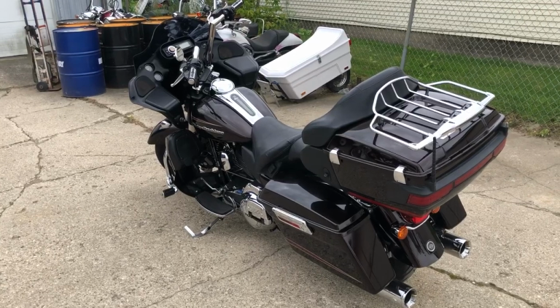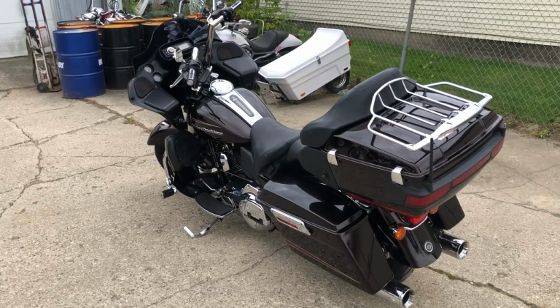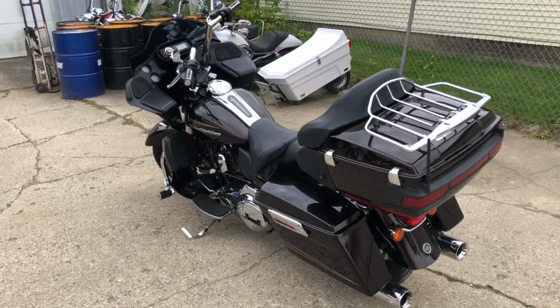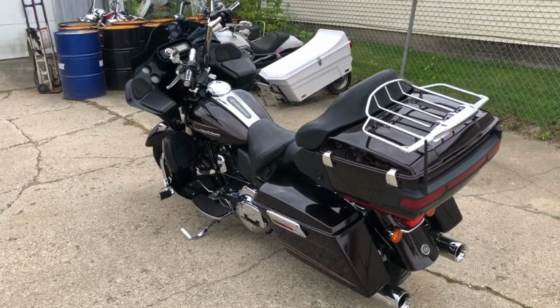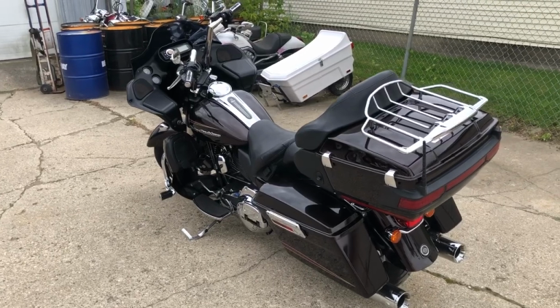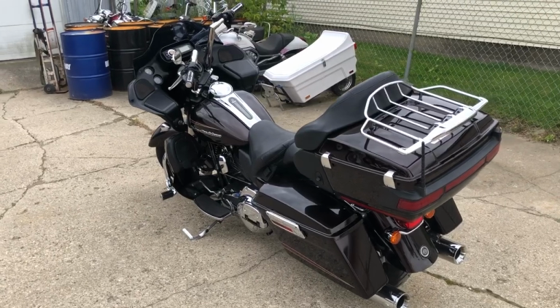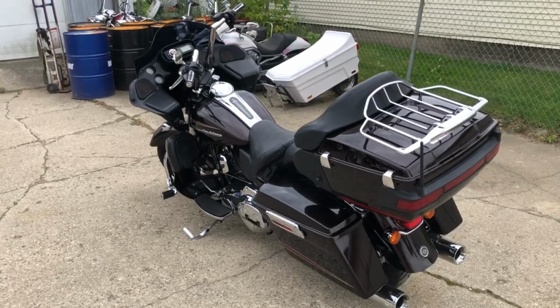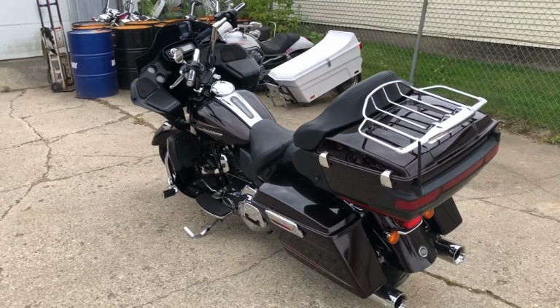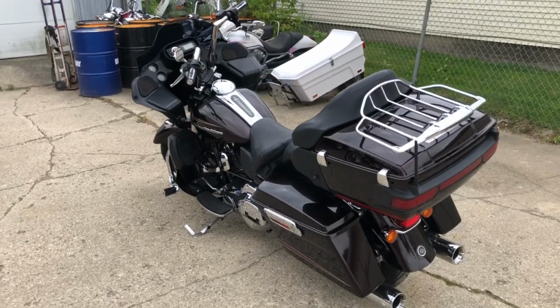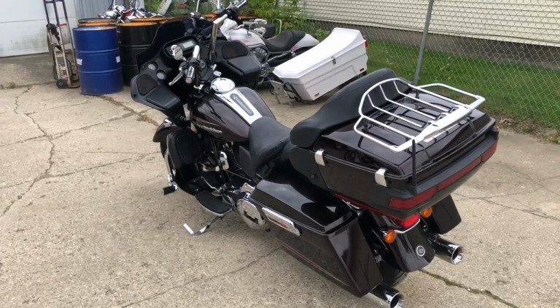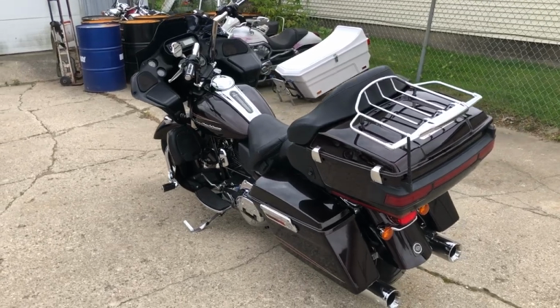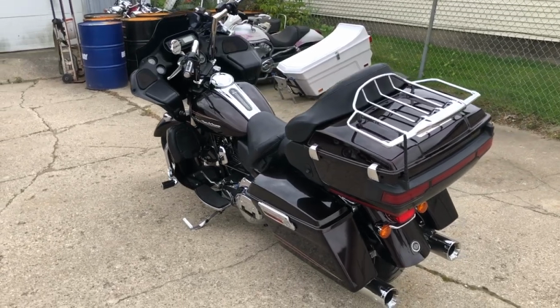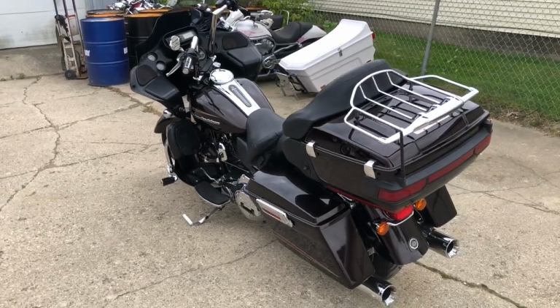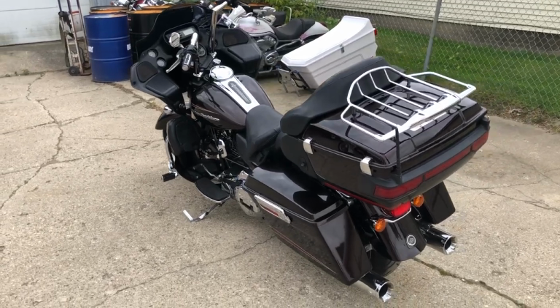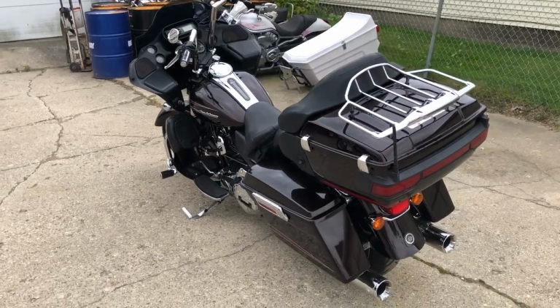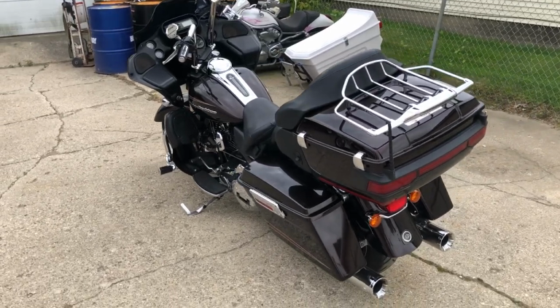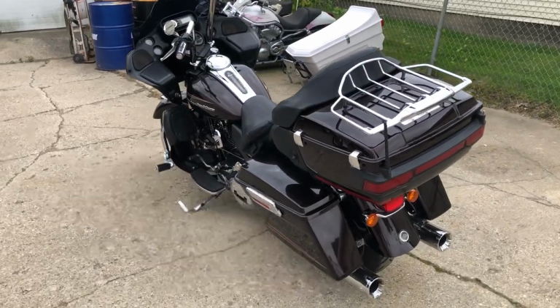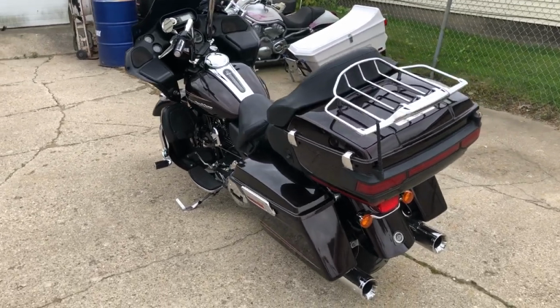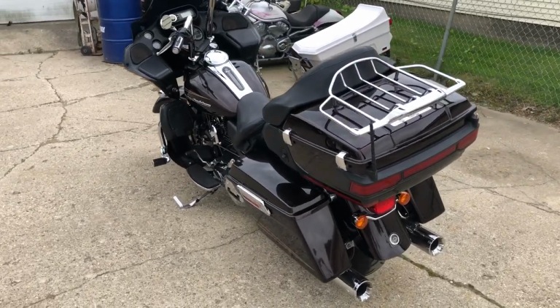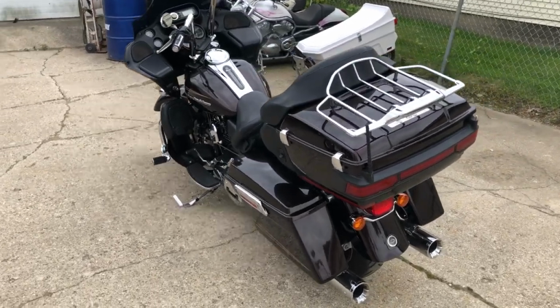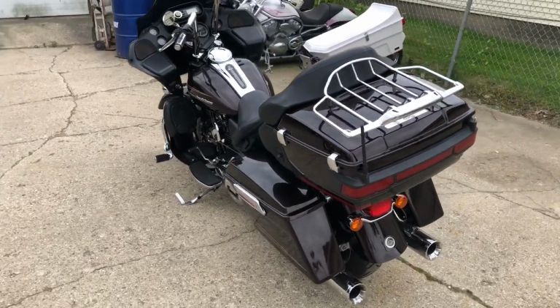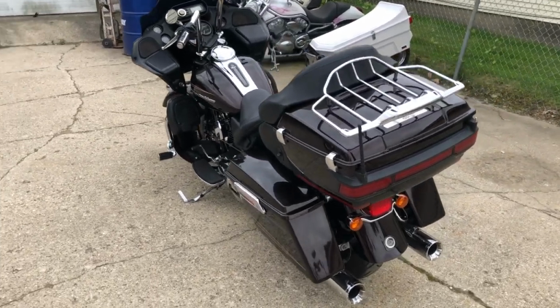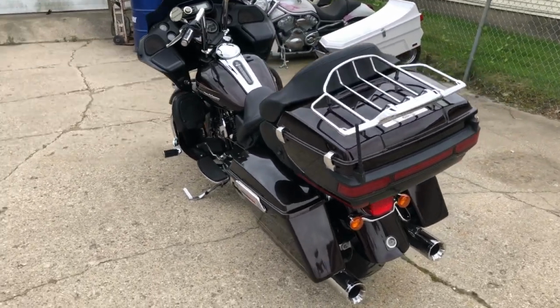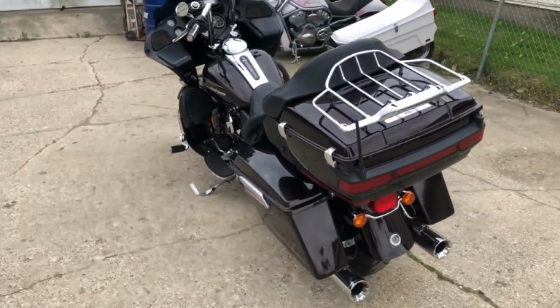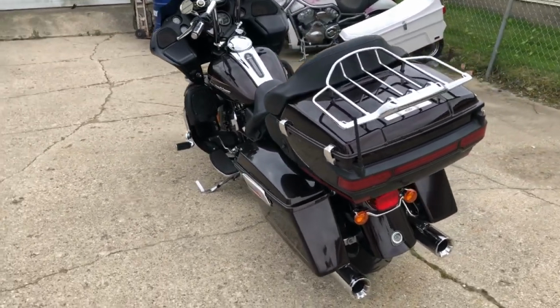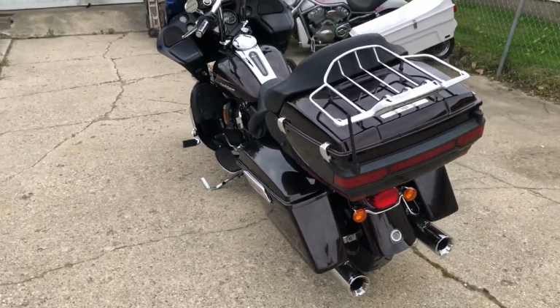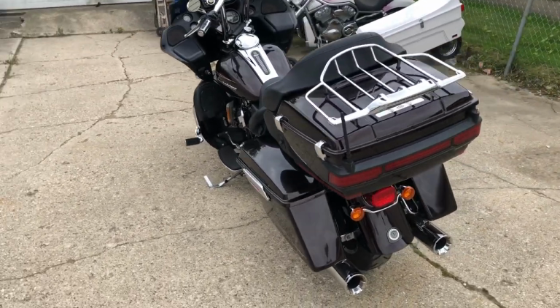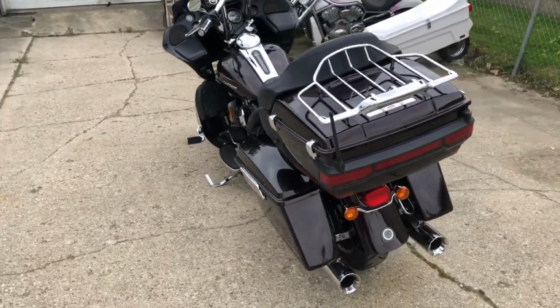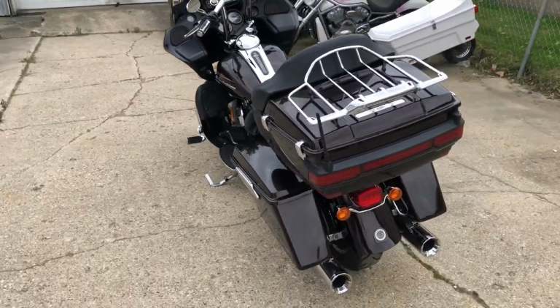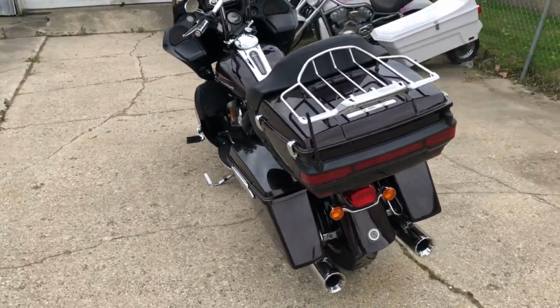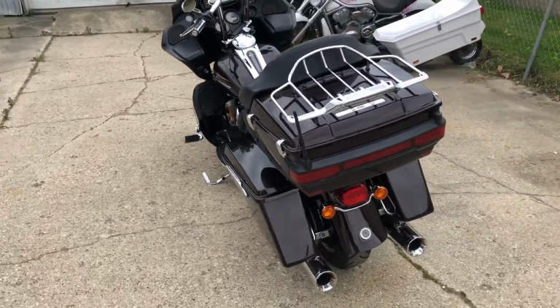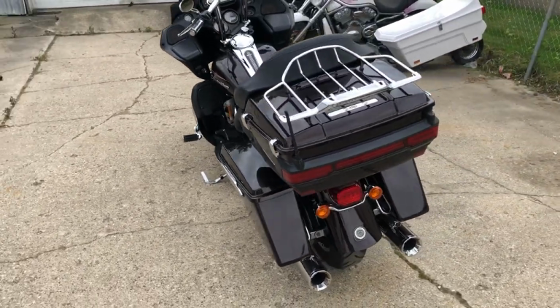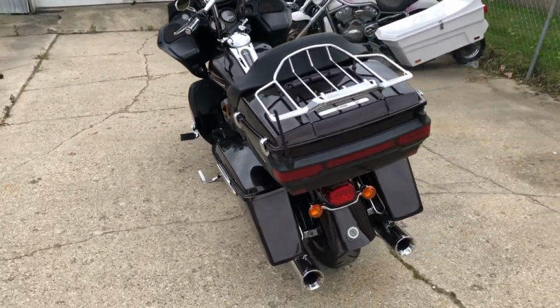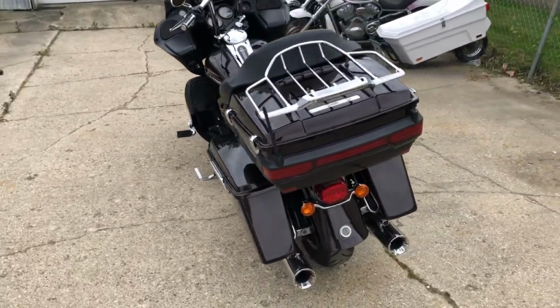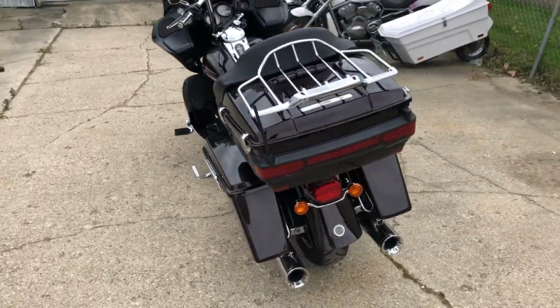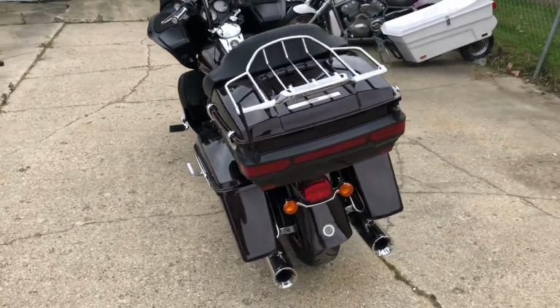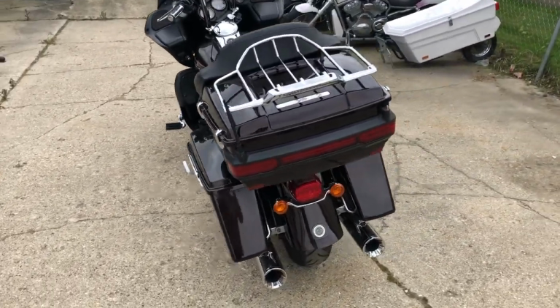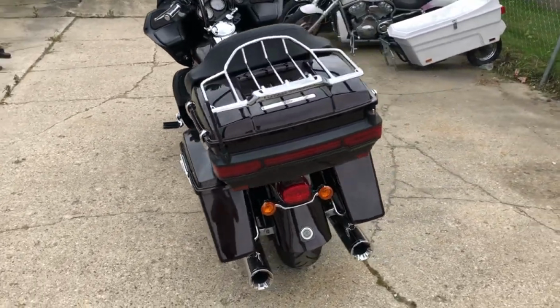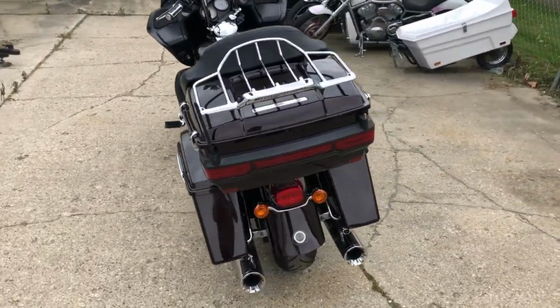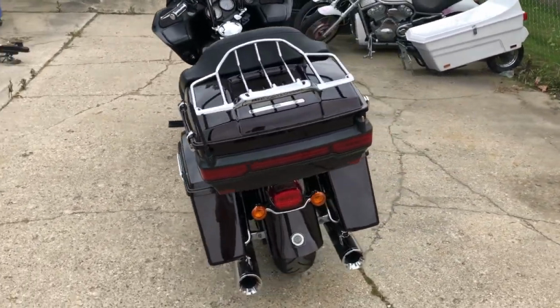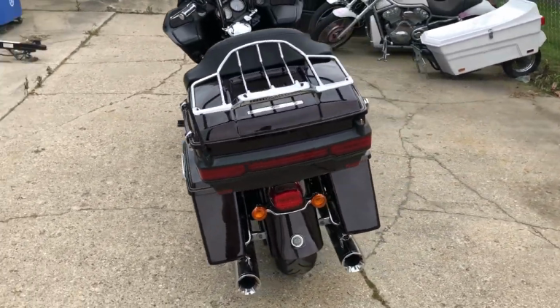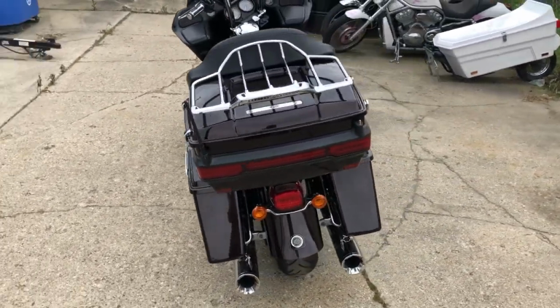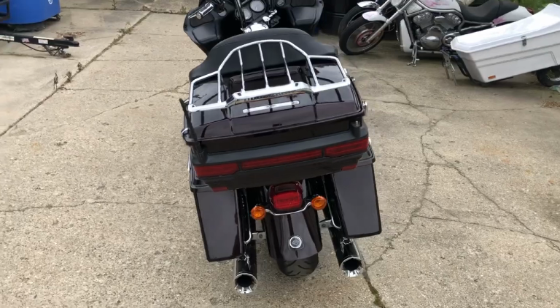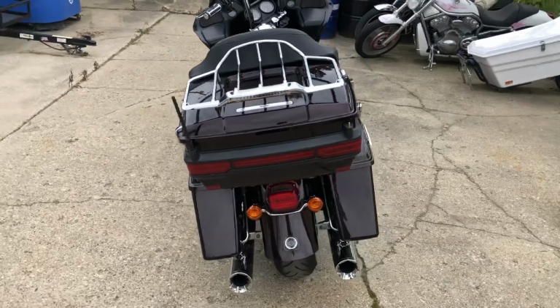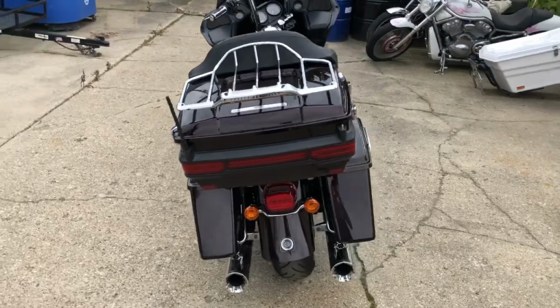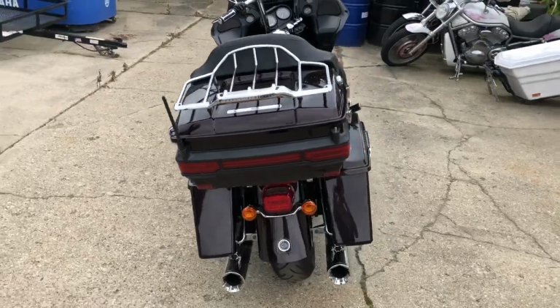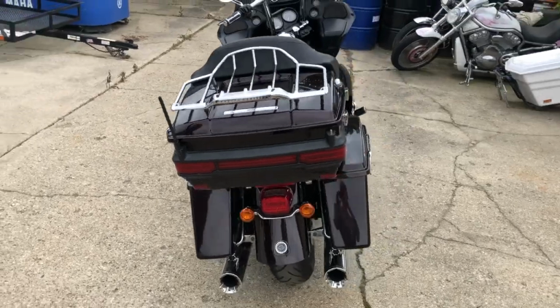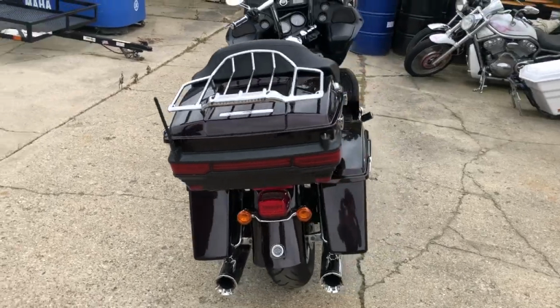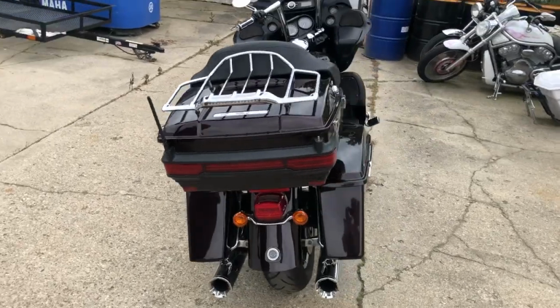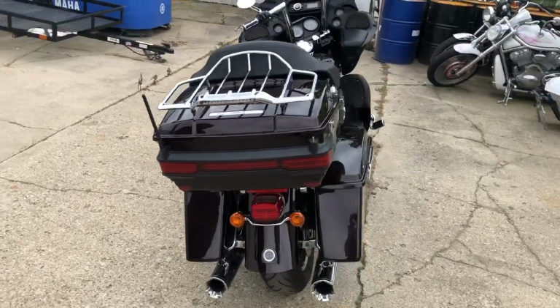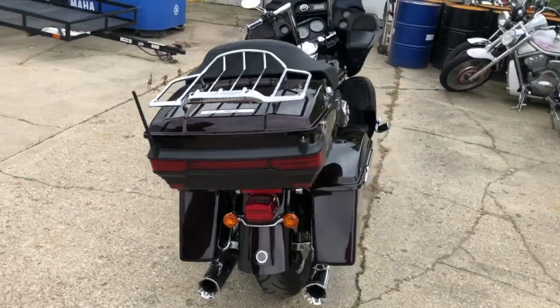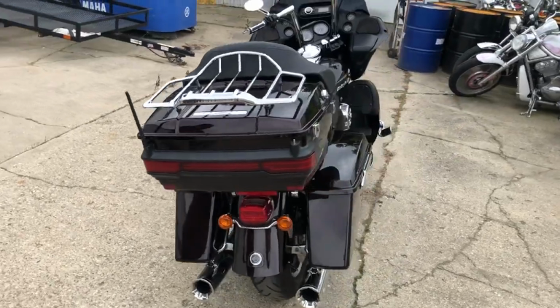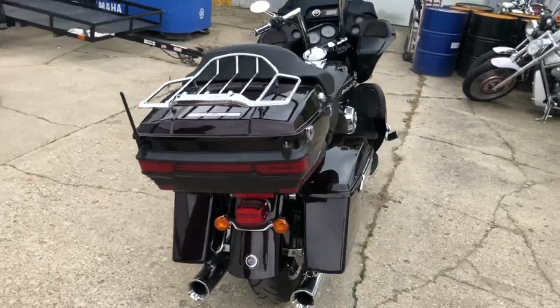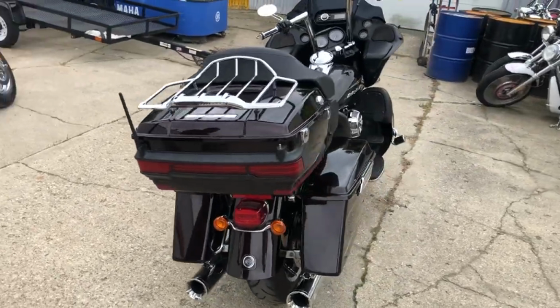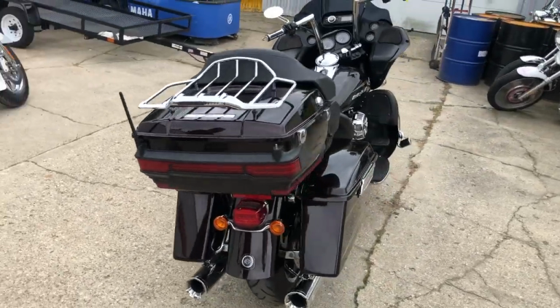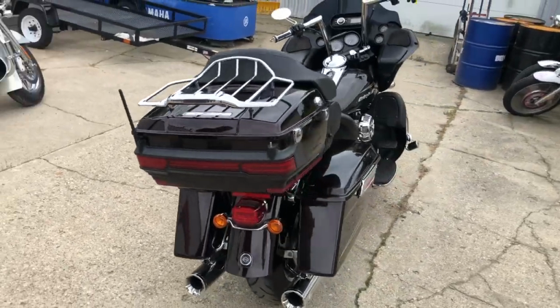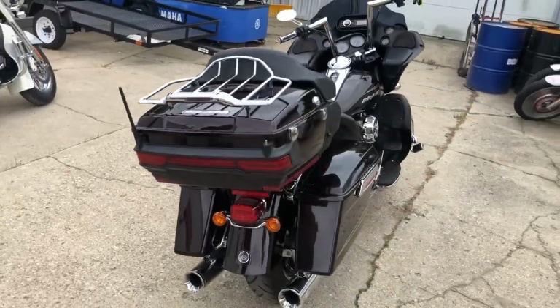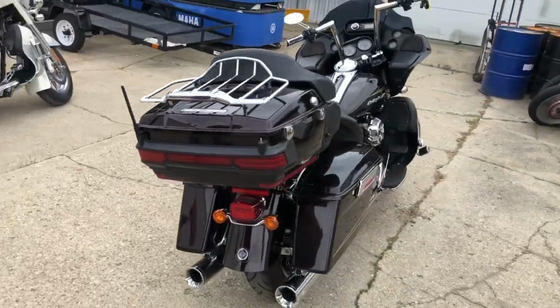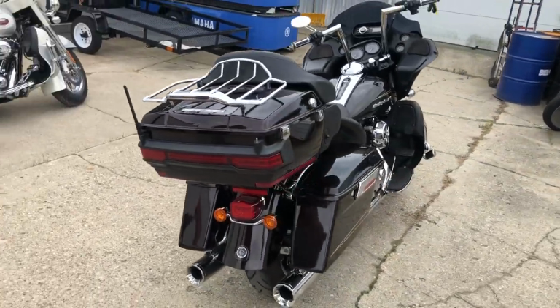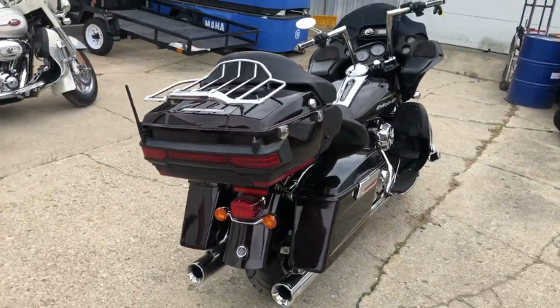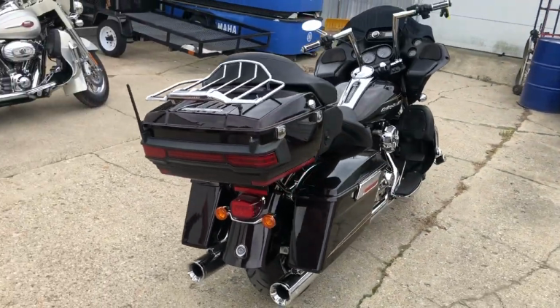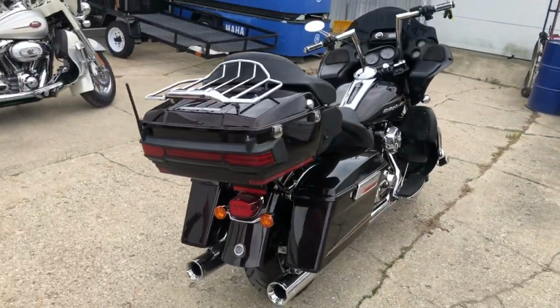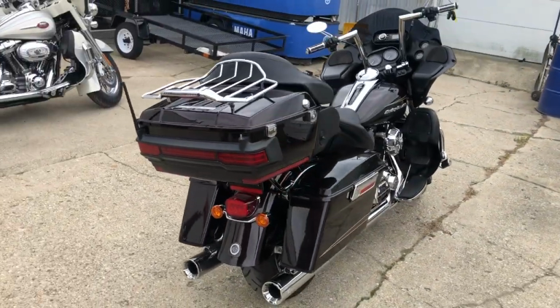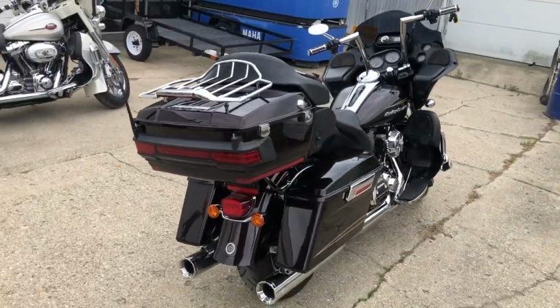Hey guys, ApprovalPowerSports.com here doing some videos on some stuff that just came in. Check this one out — 2011 Road Glide Ultra for sale.